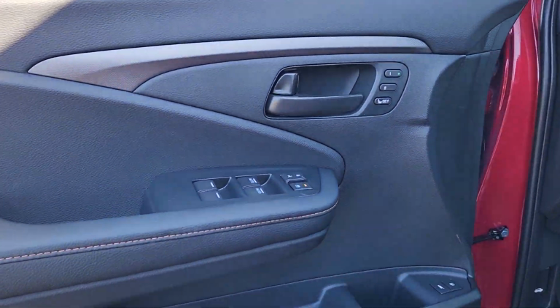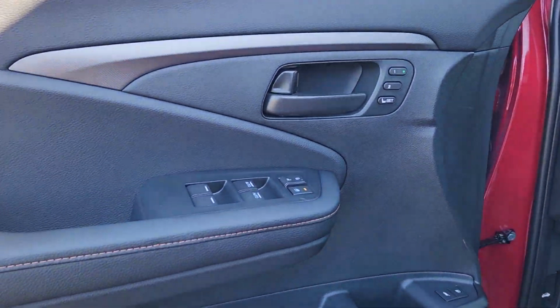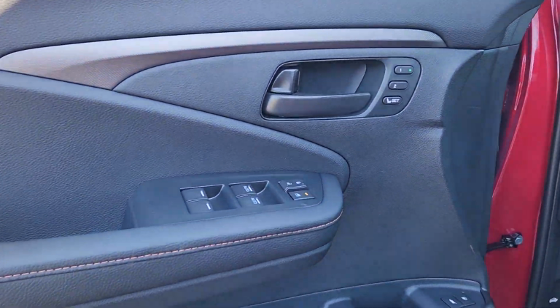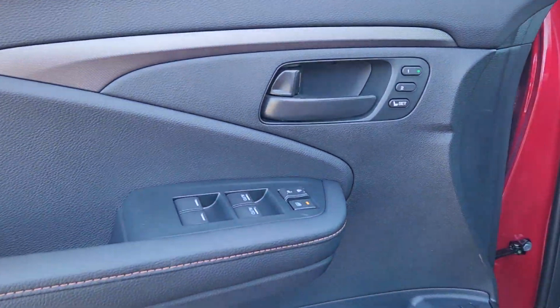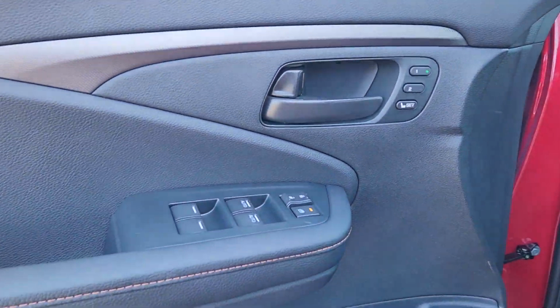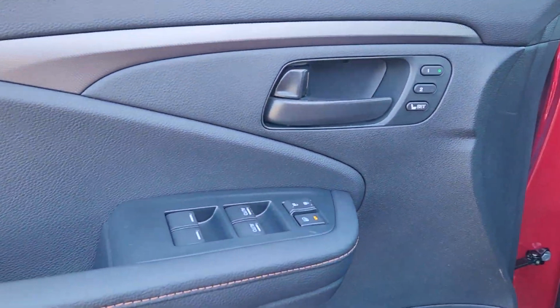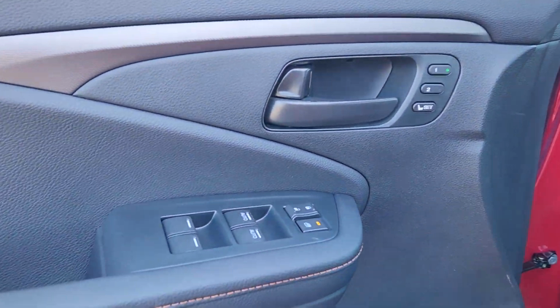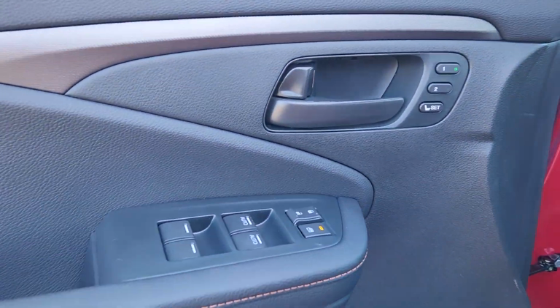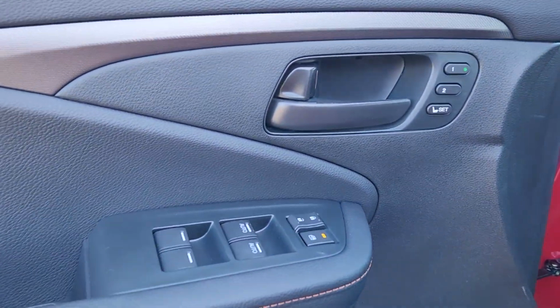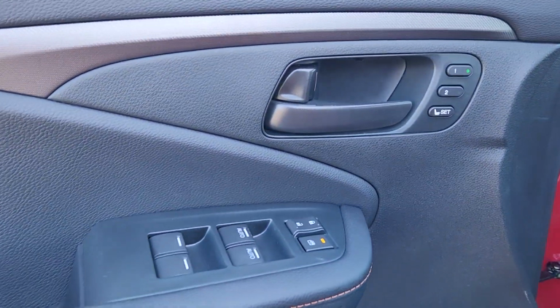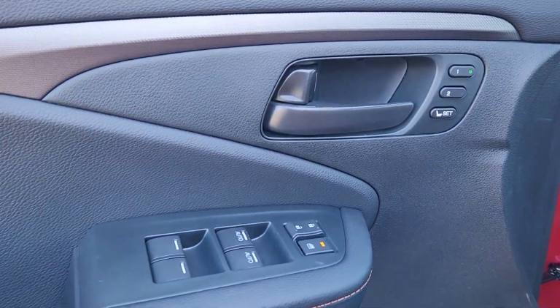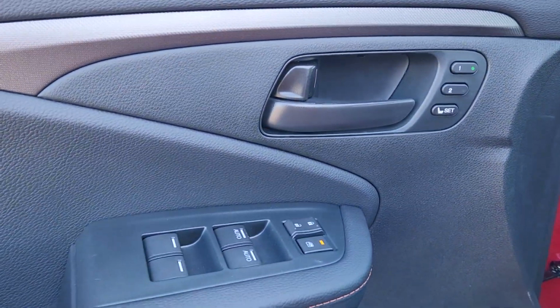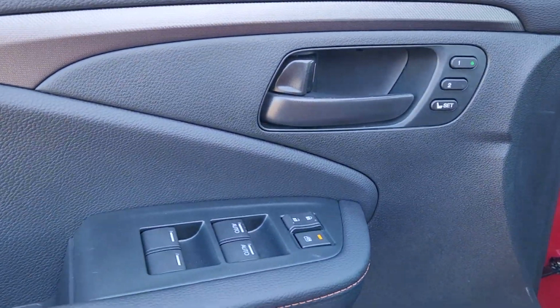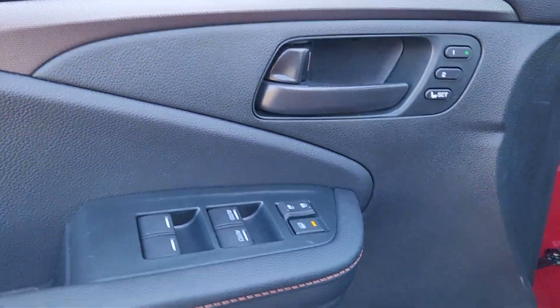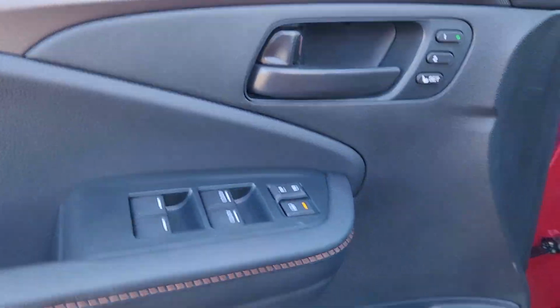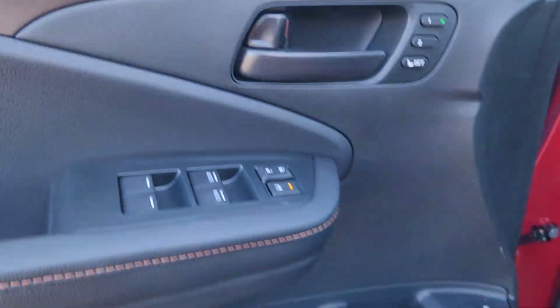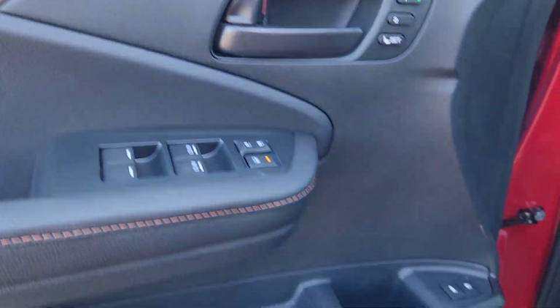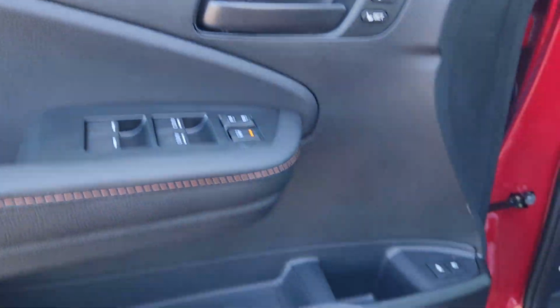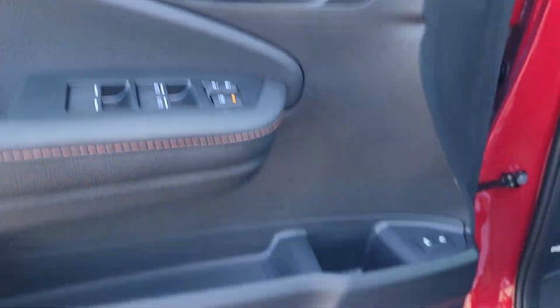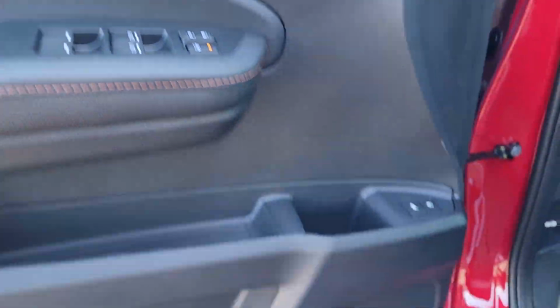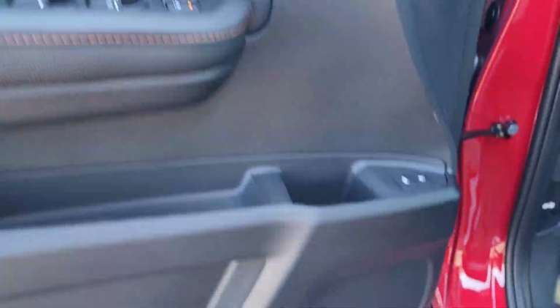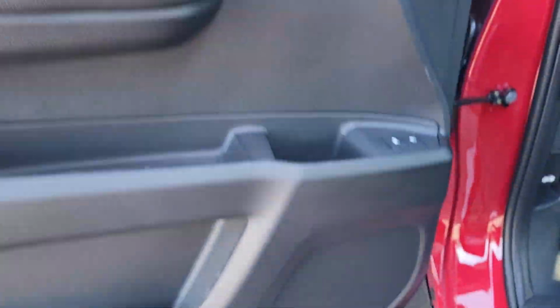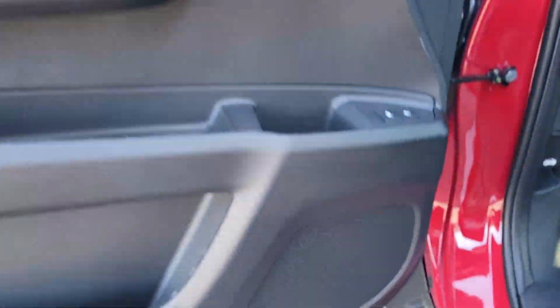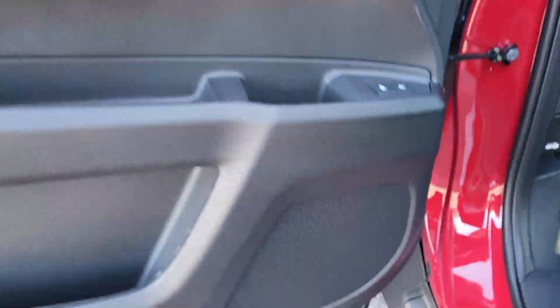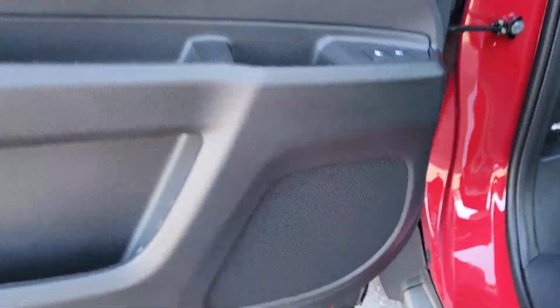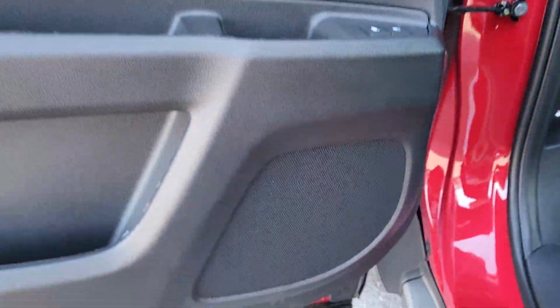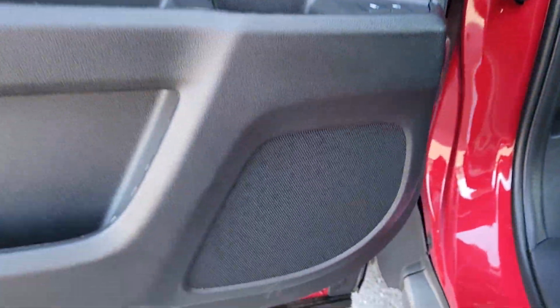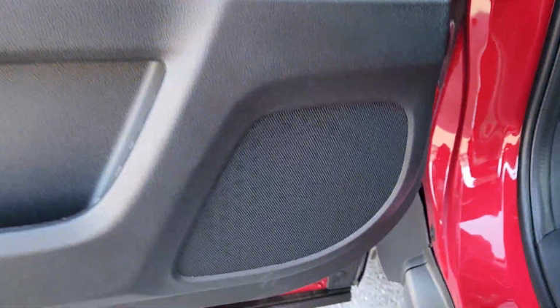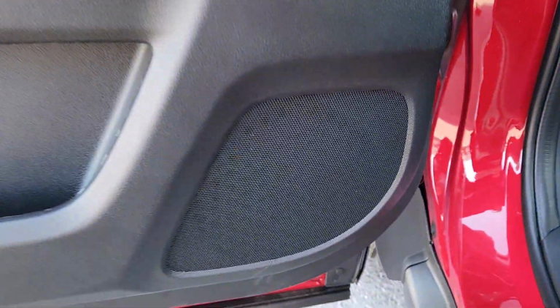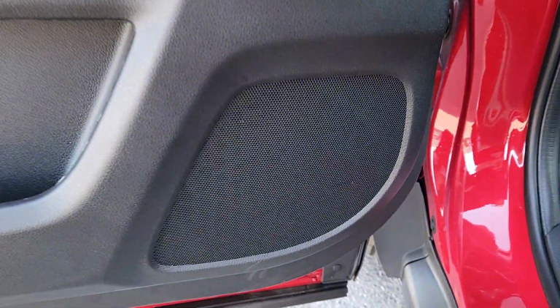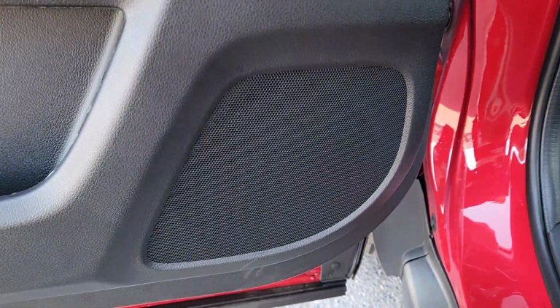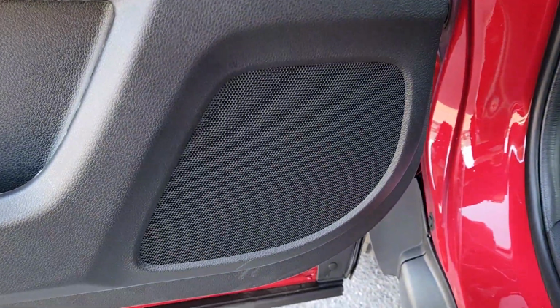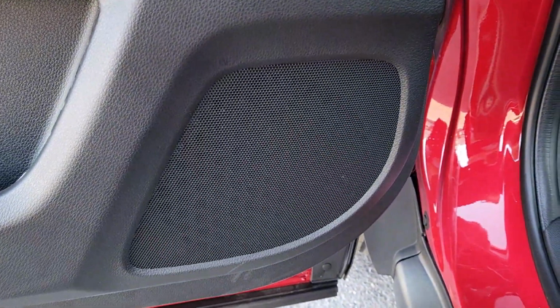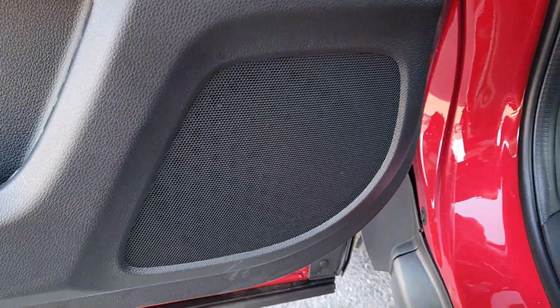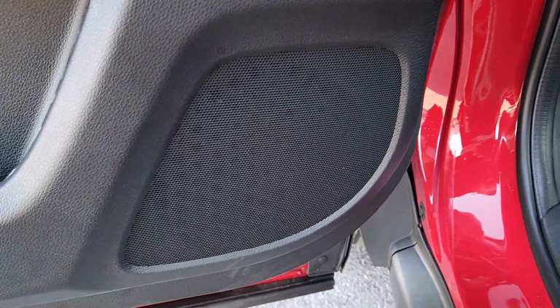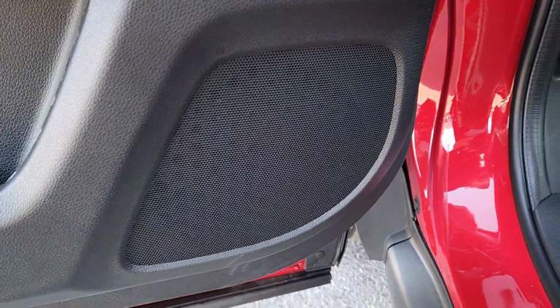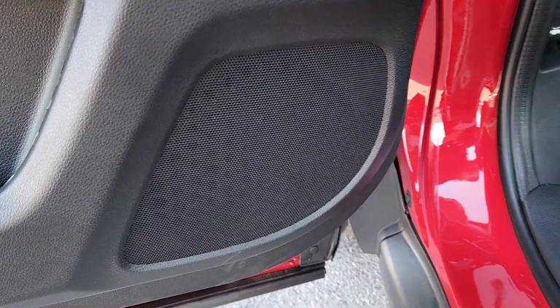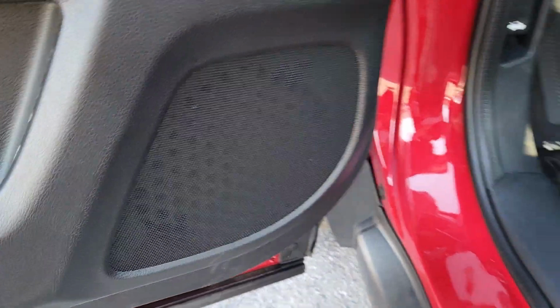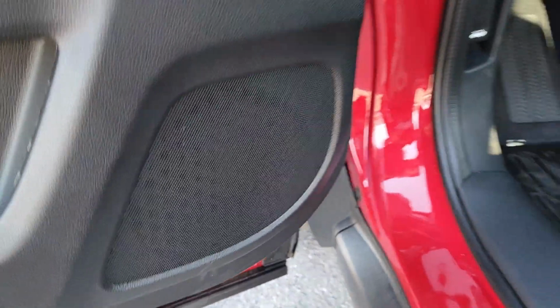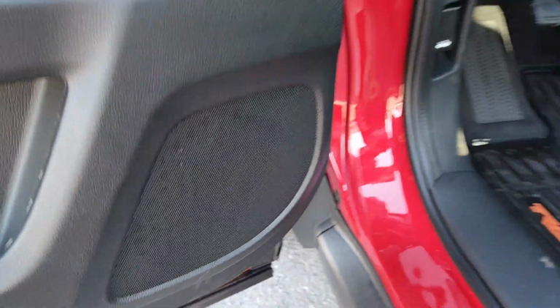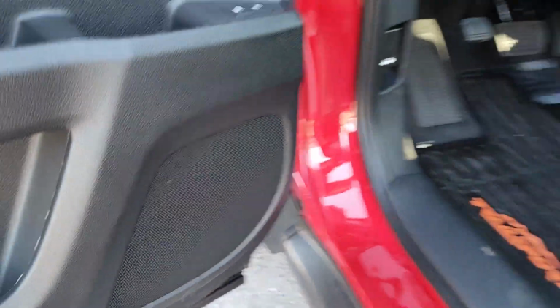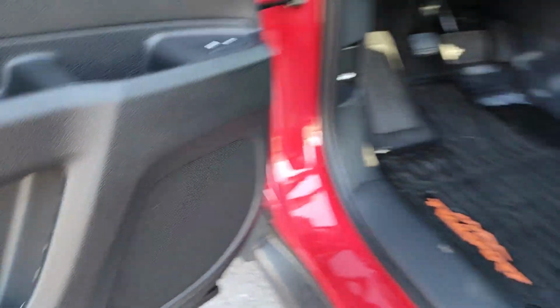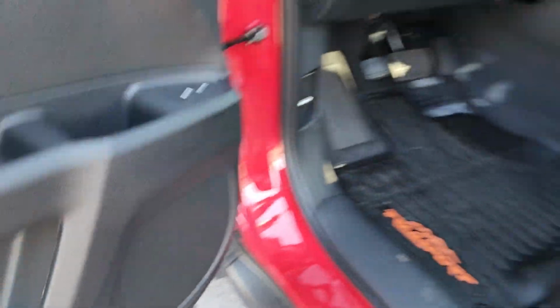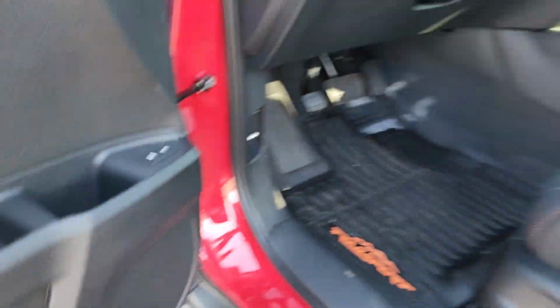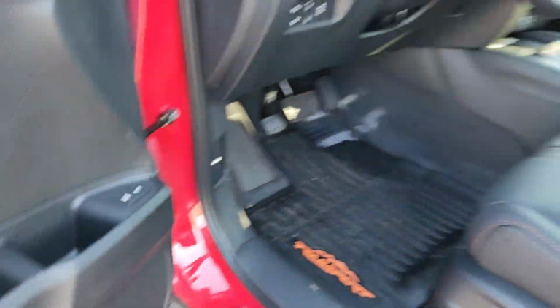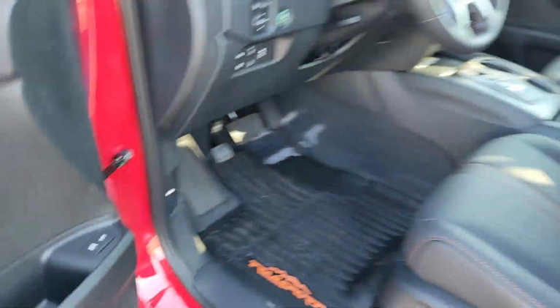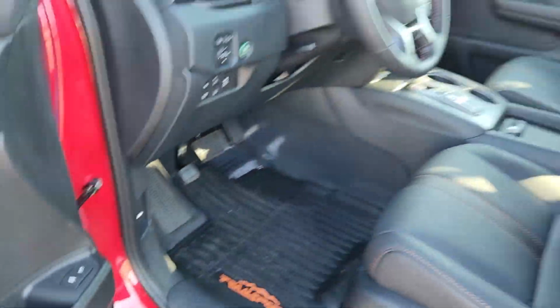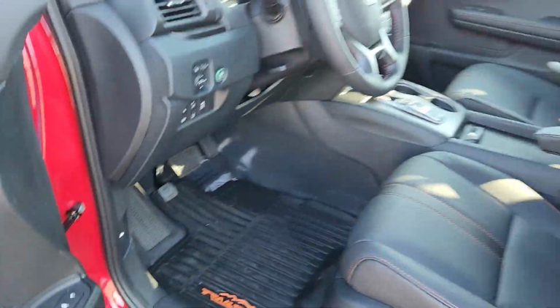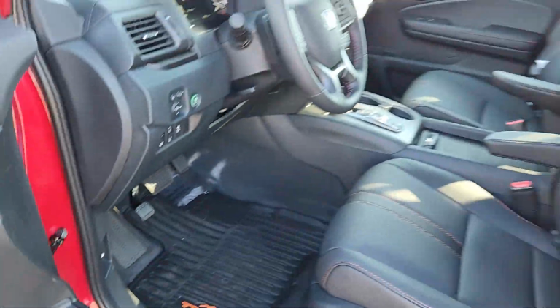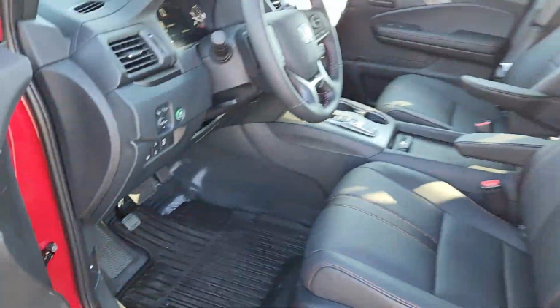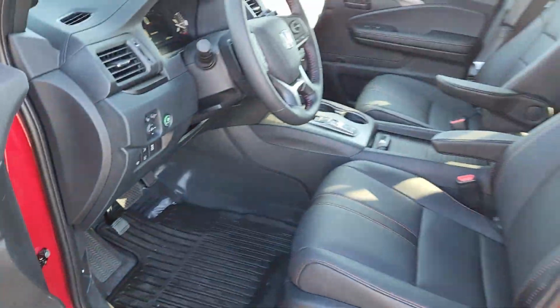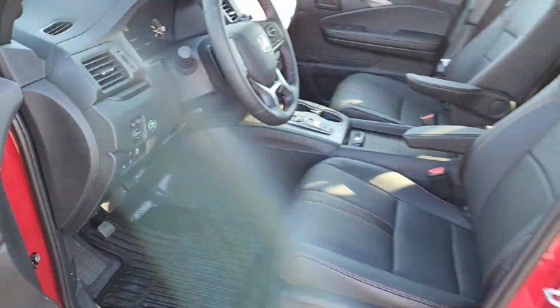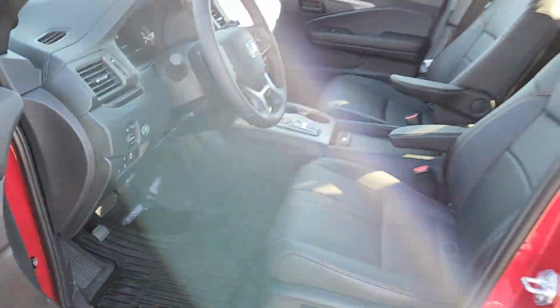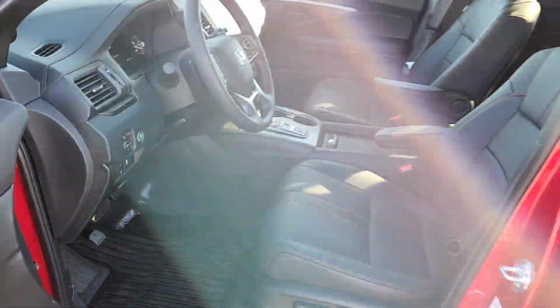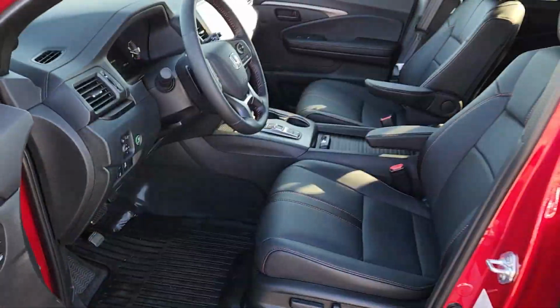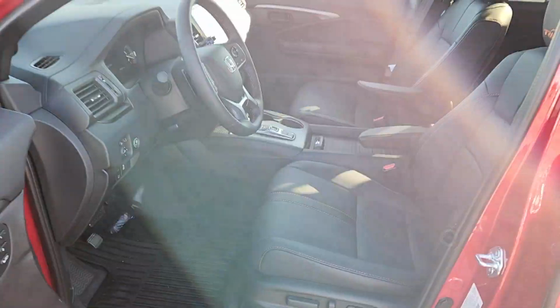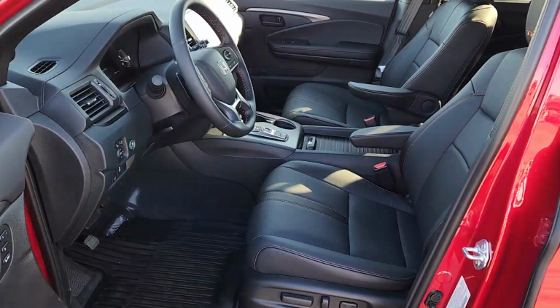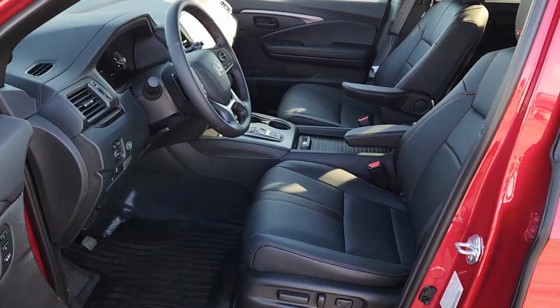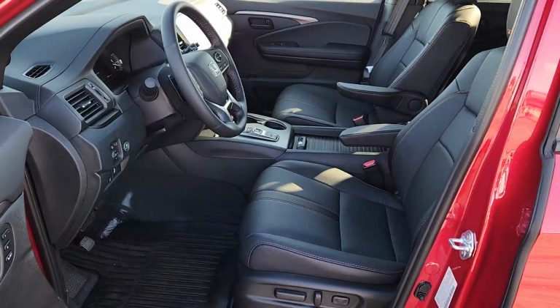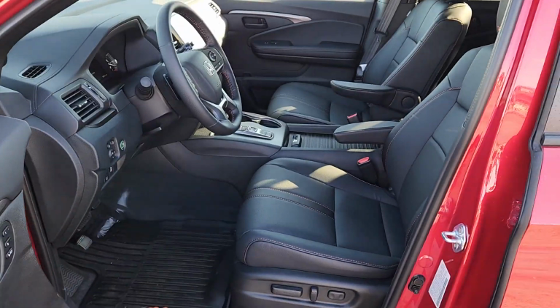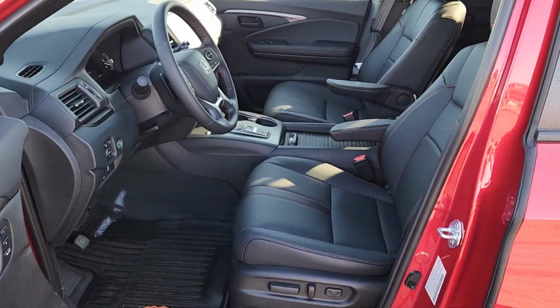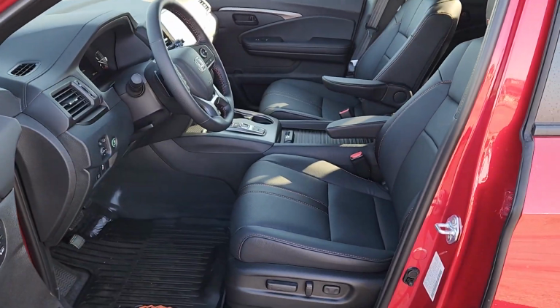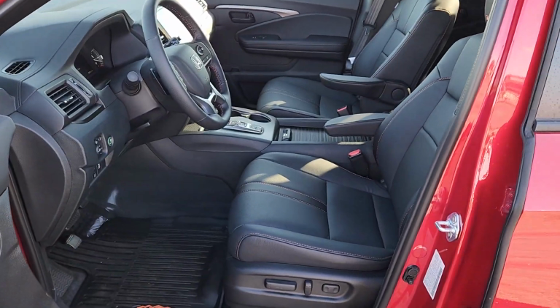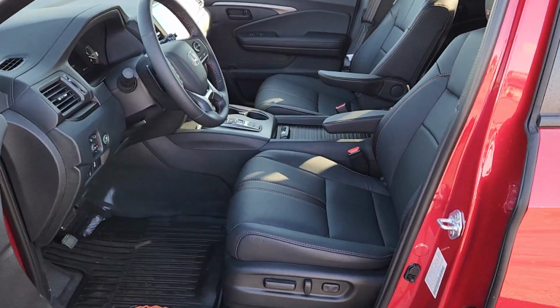Keyless entry. Fog lamps. Satellite radio. Backup camera. Lane-keeping assist. Heated mirrors.